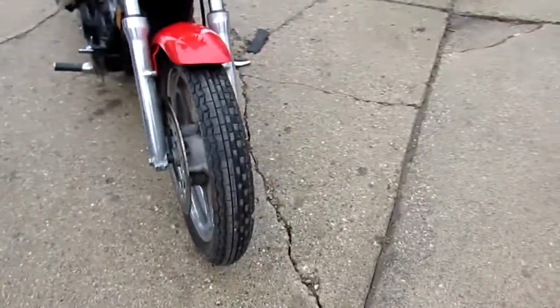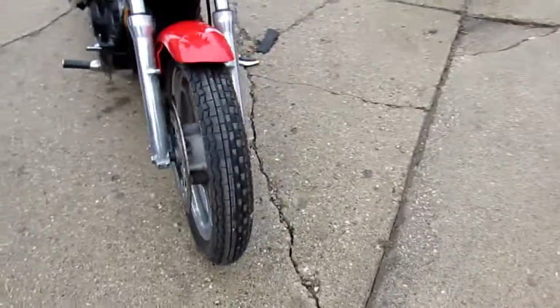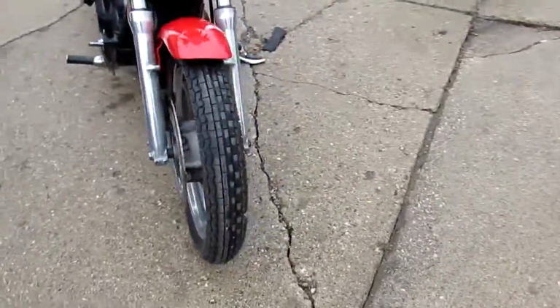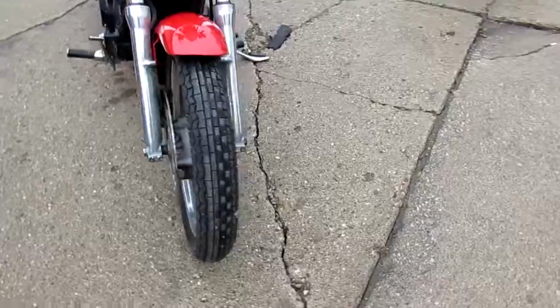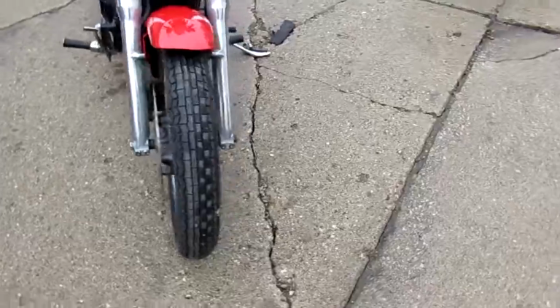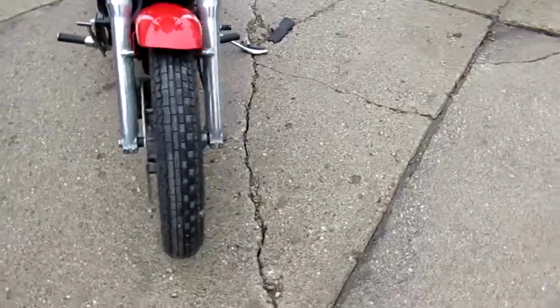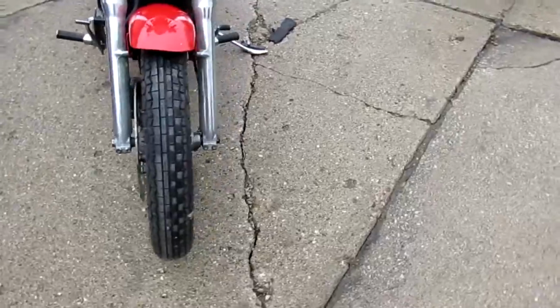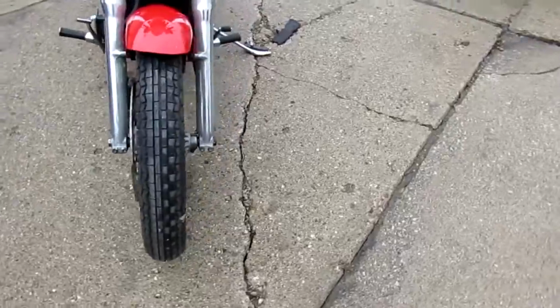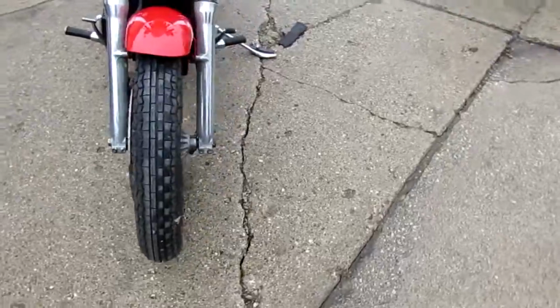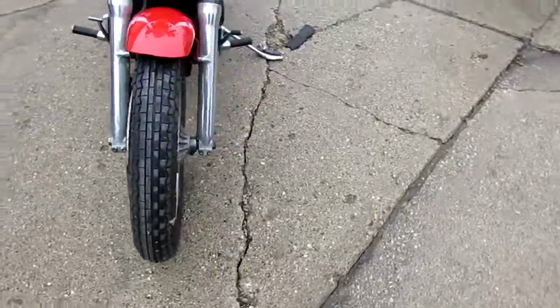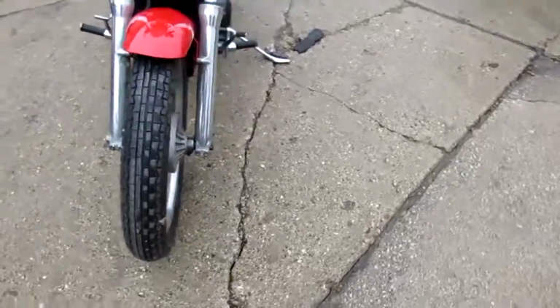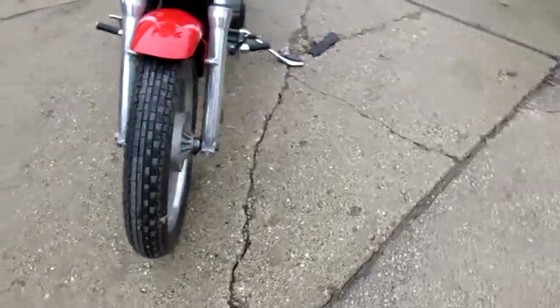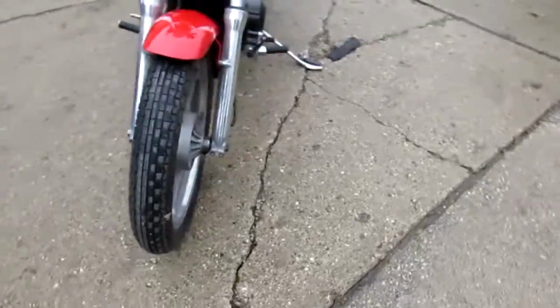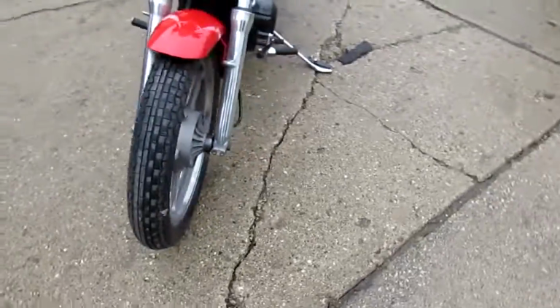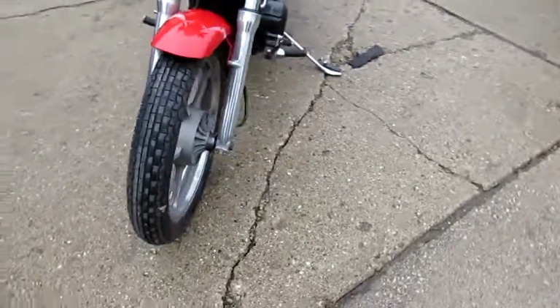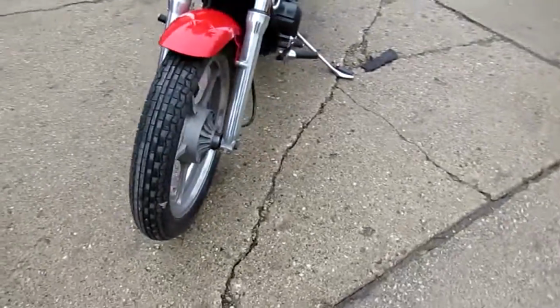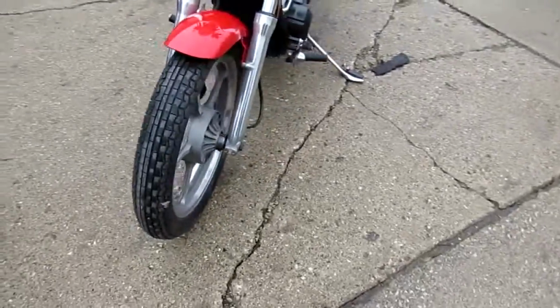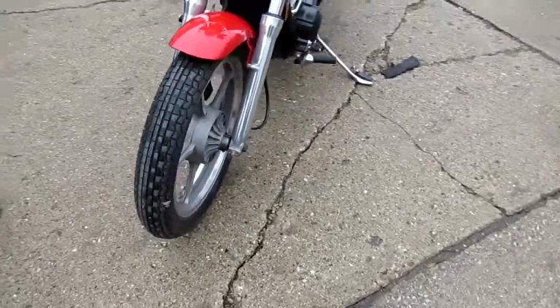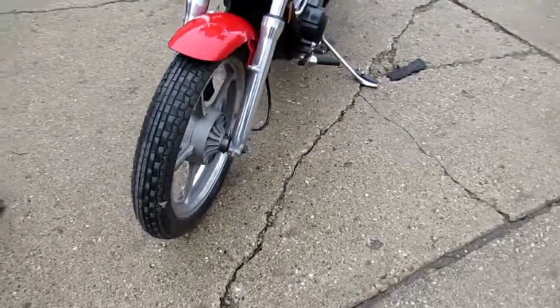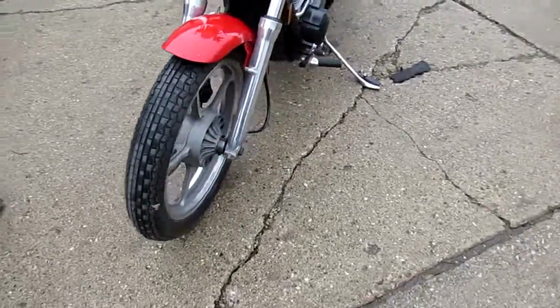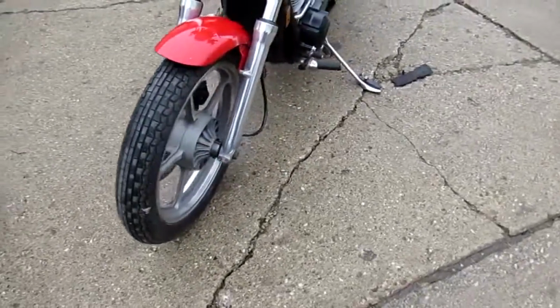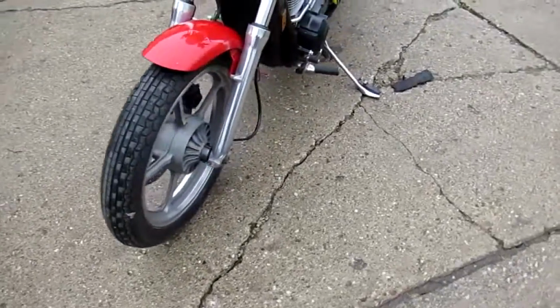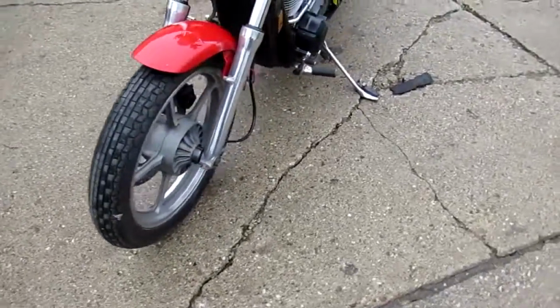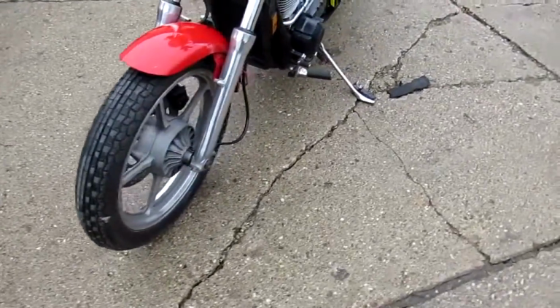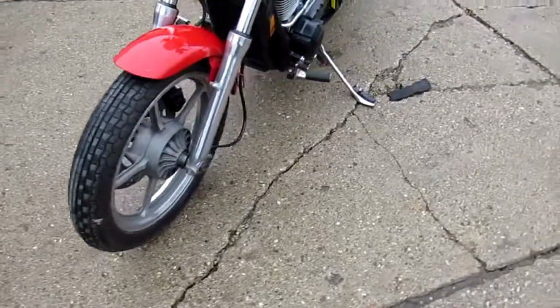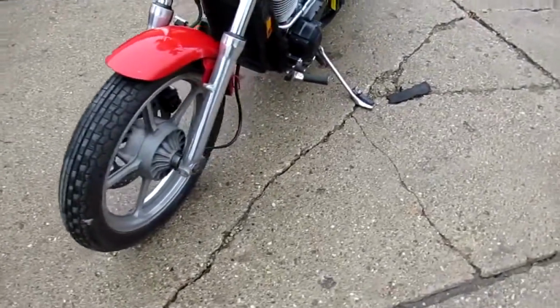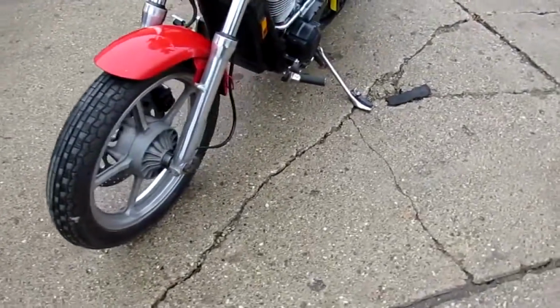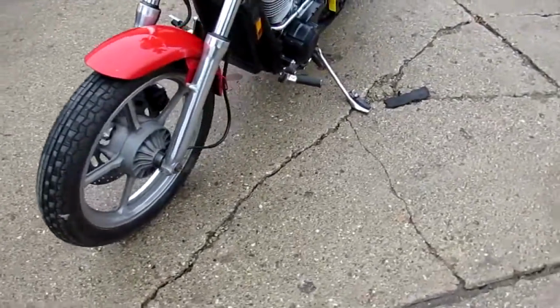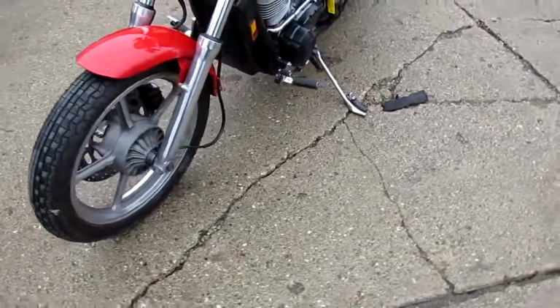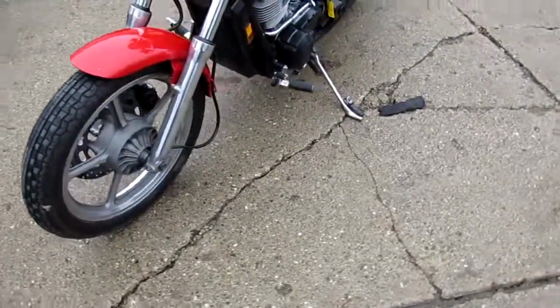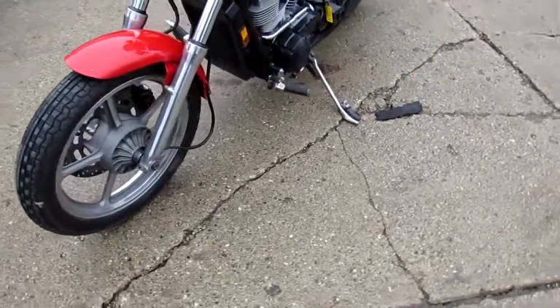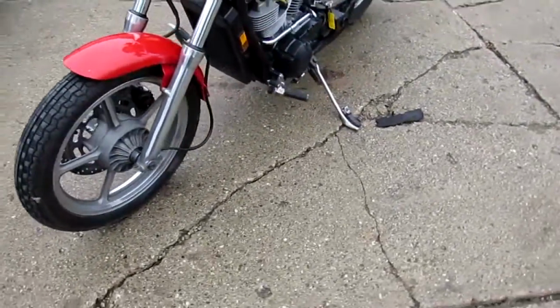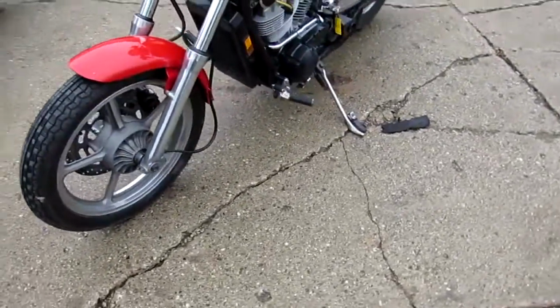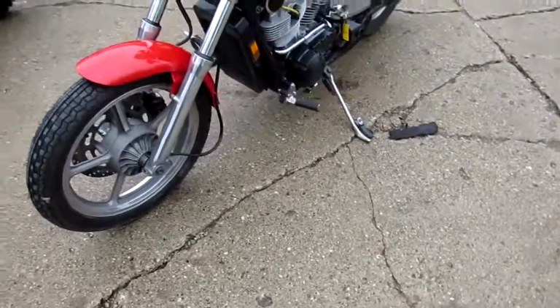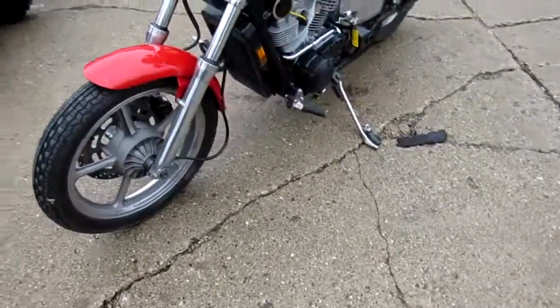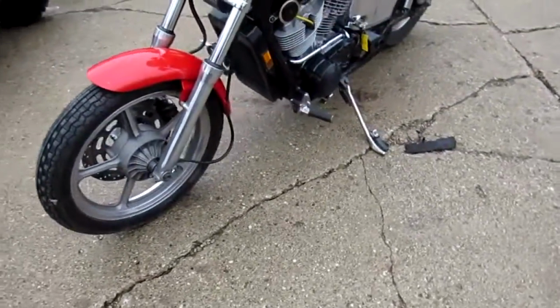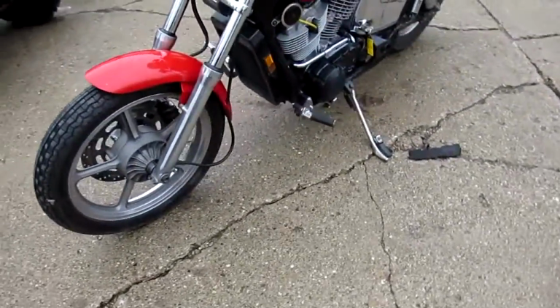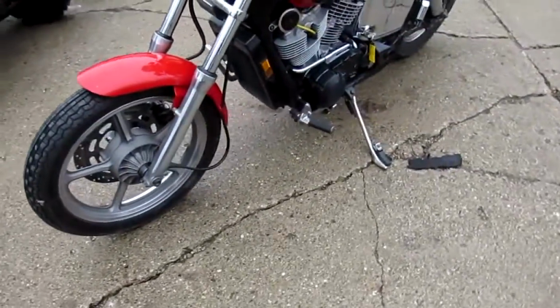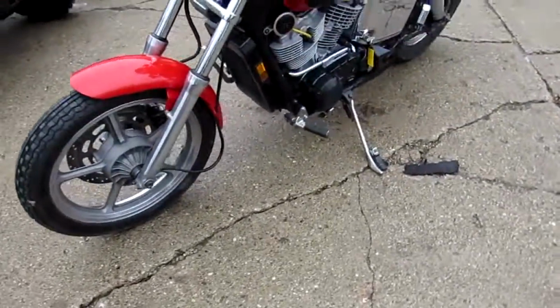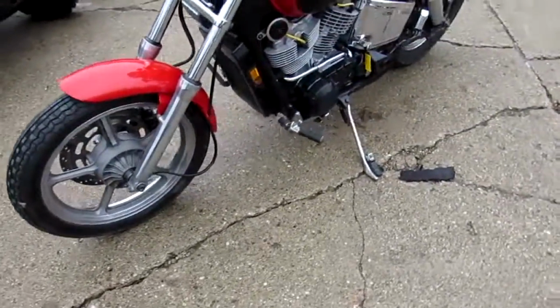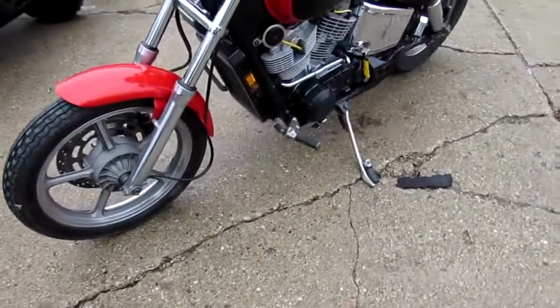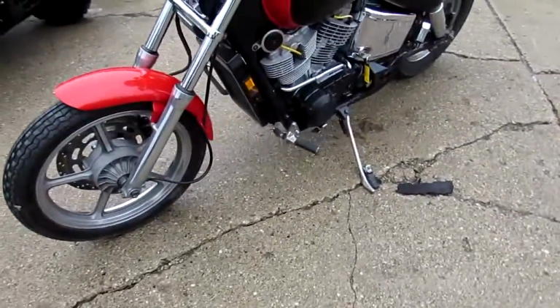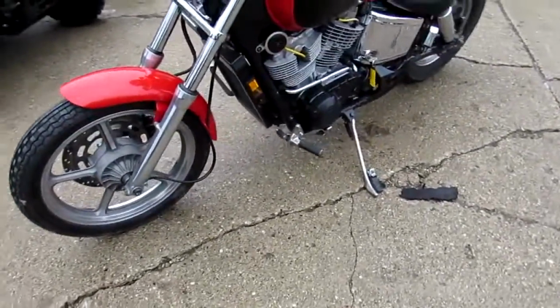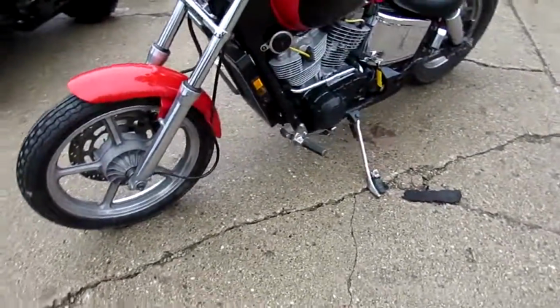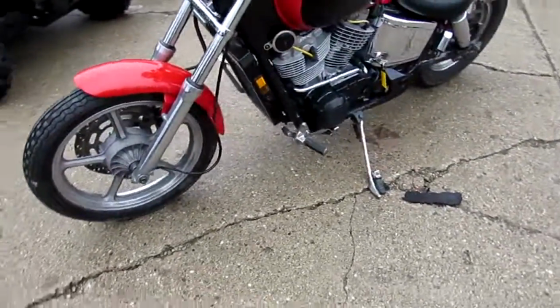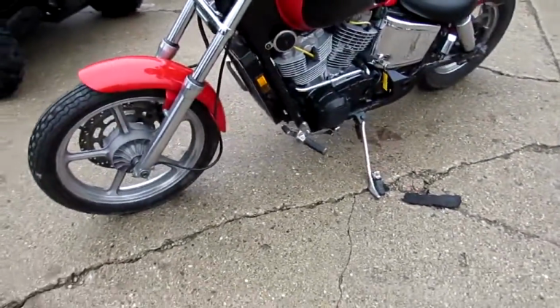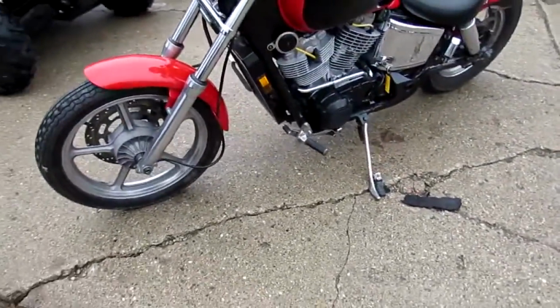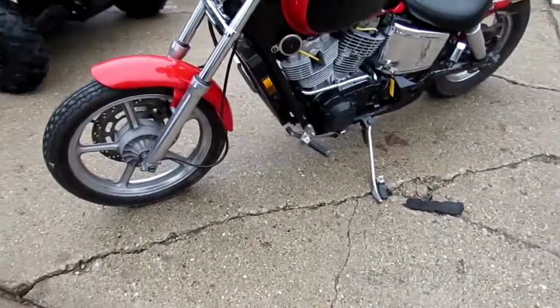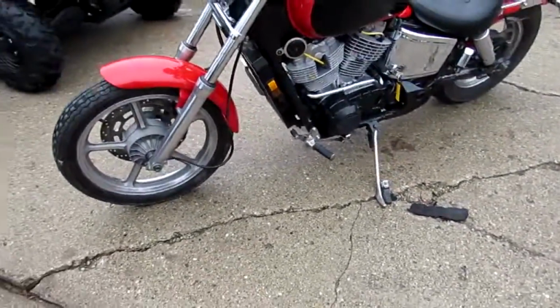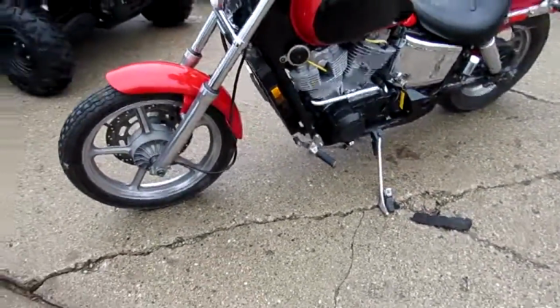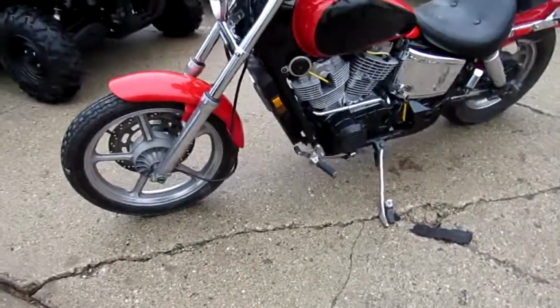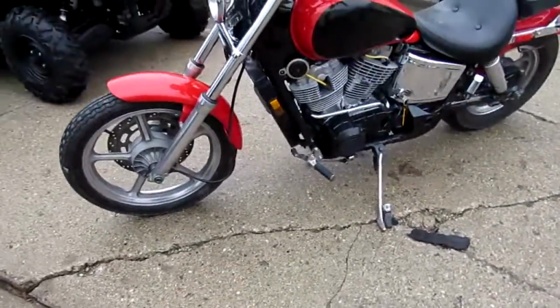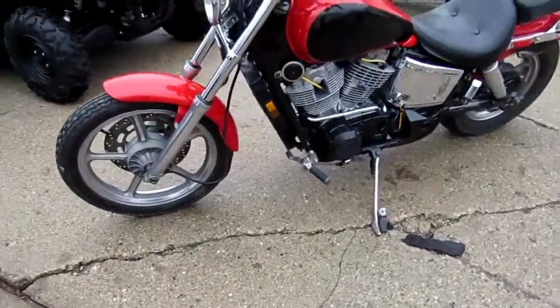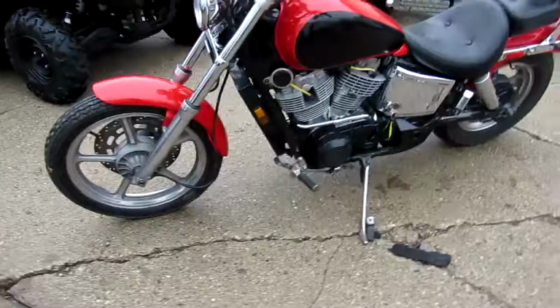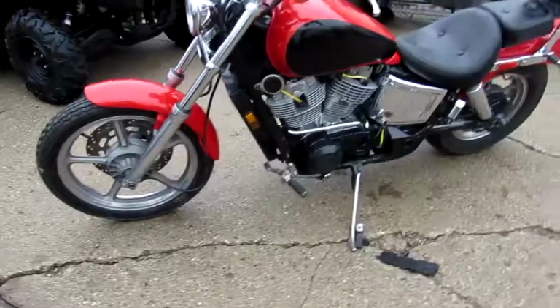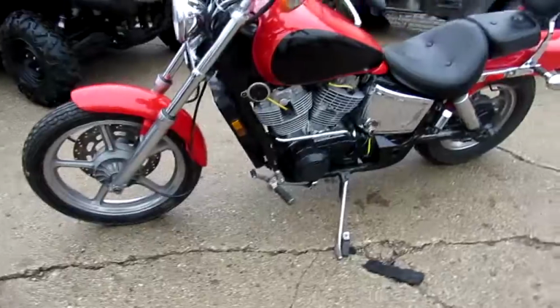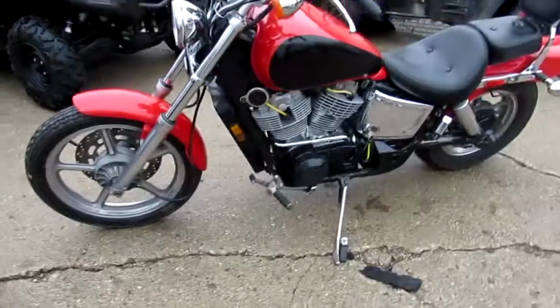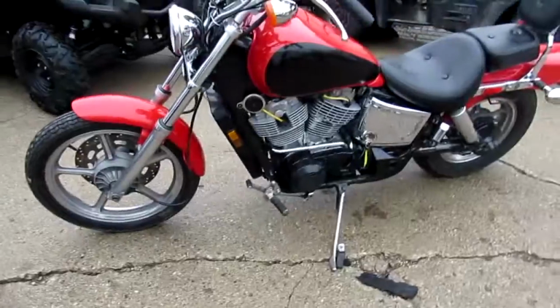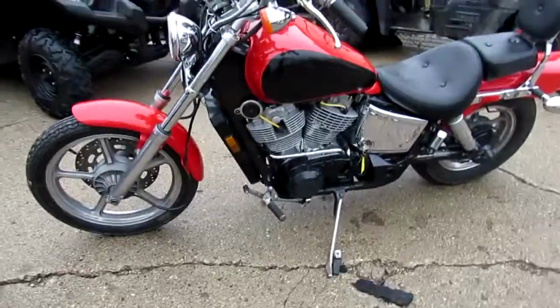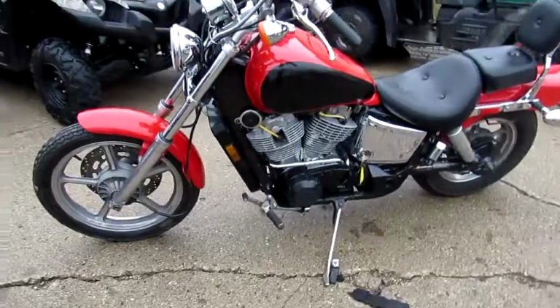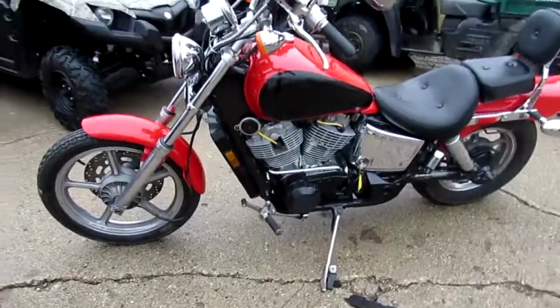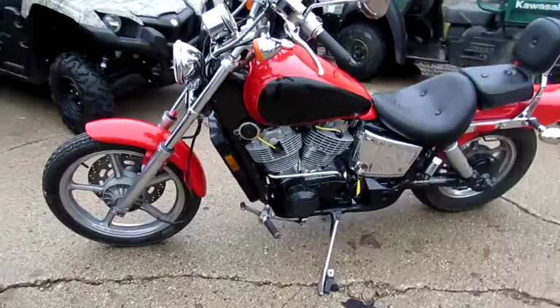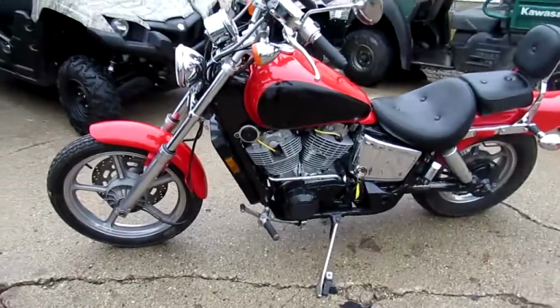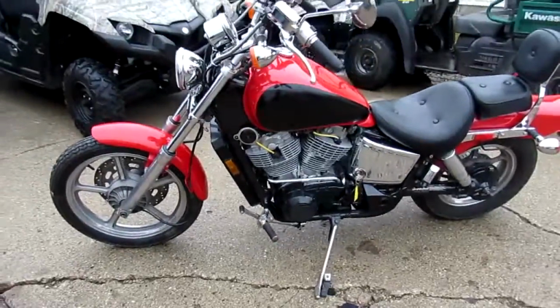Don't miss out on this one. It's ApprovalPowerSports.com. Give us a call or visit the website. Call today and you can ride today.